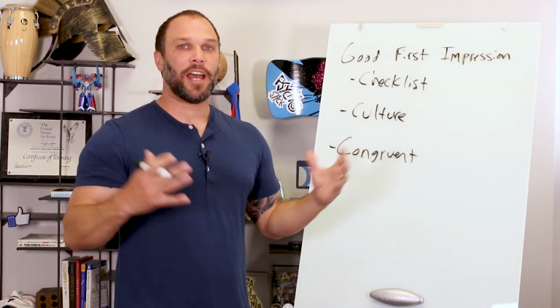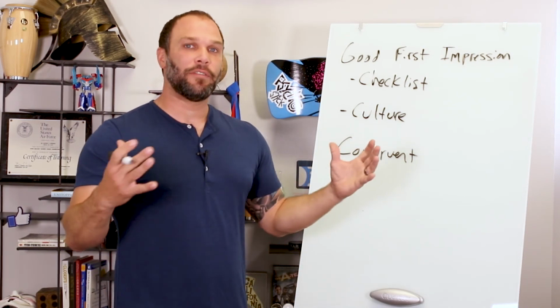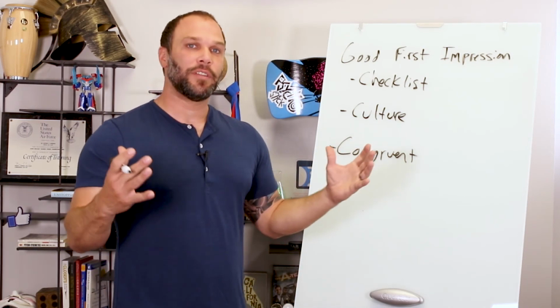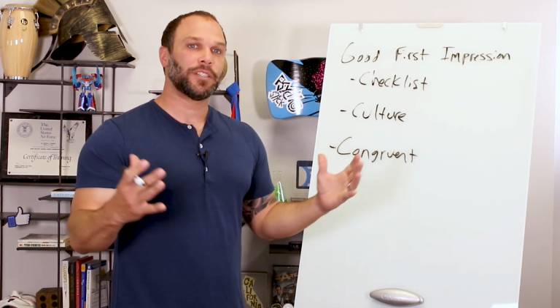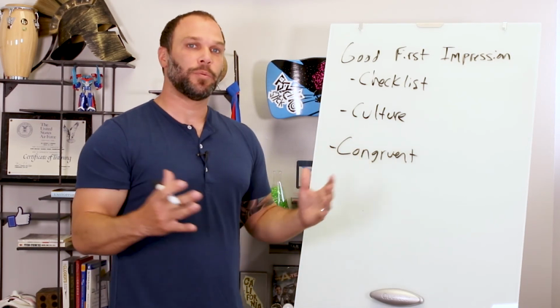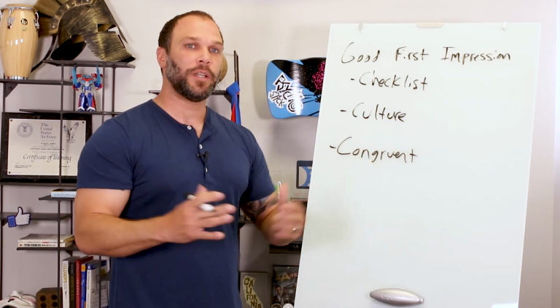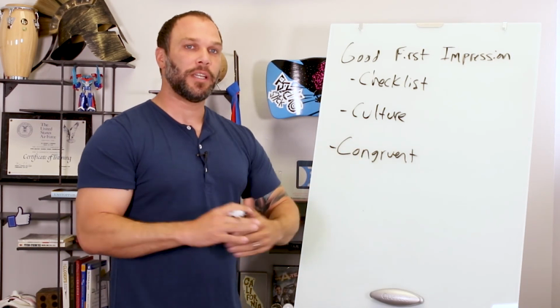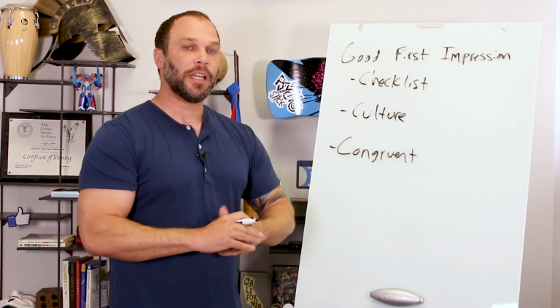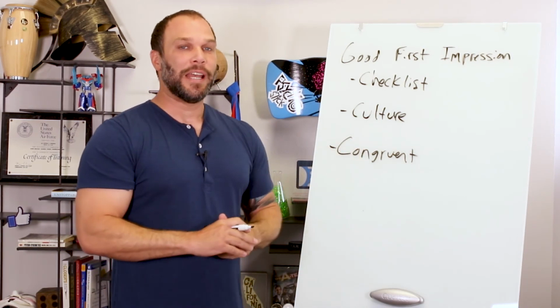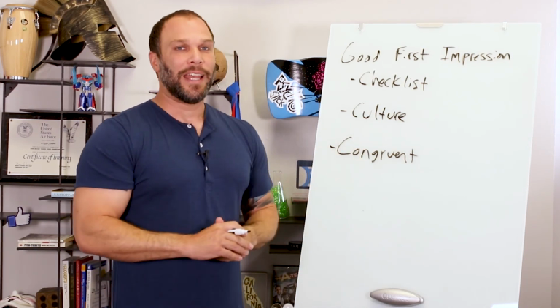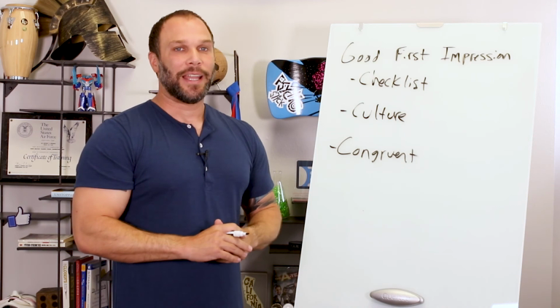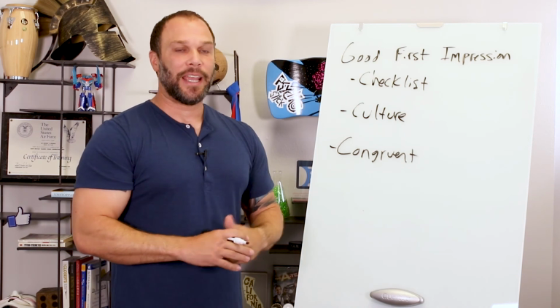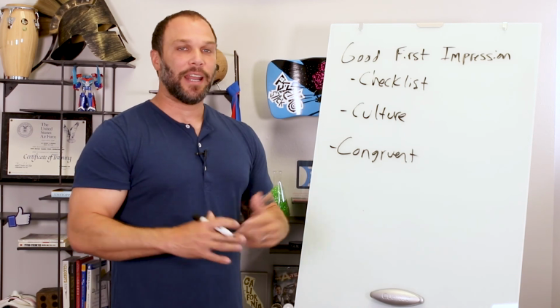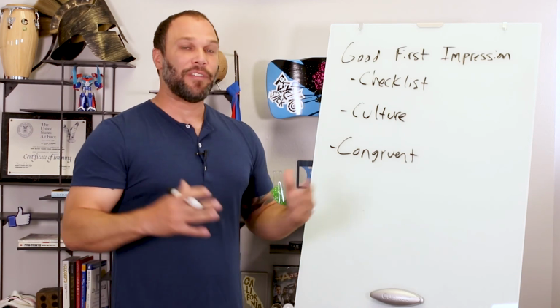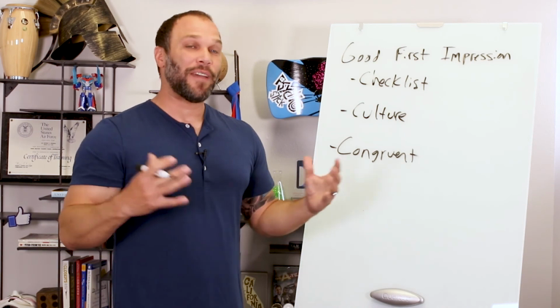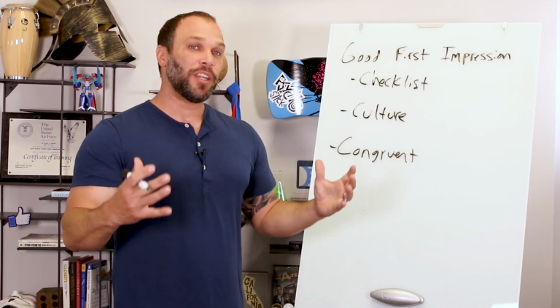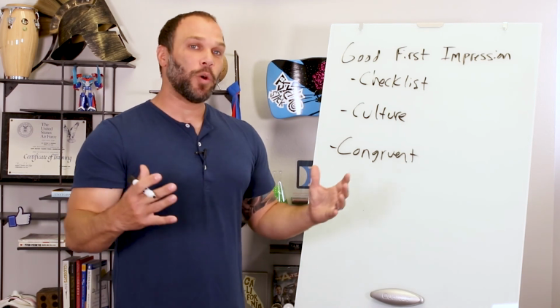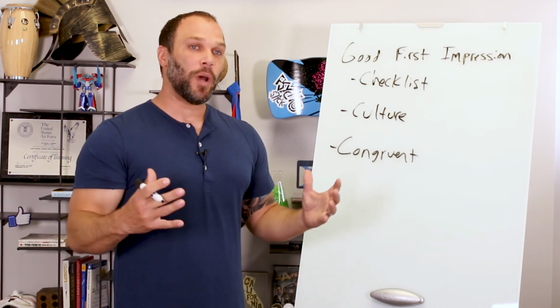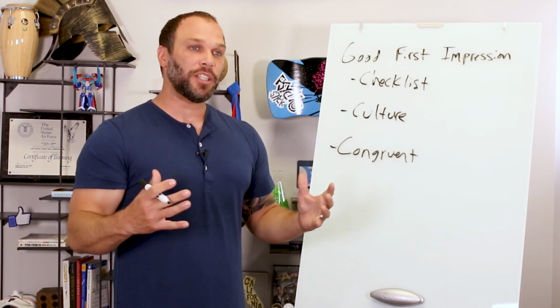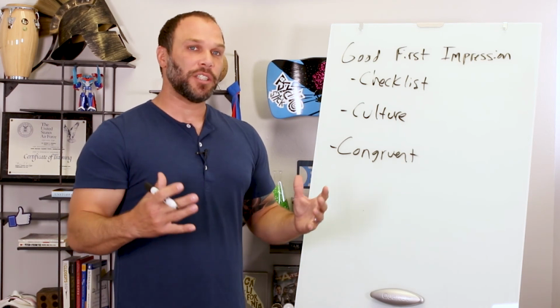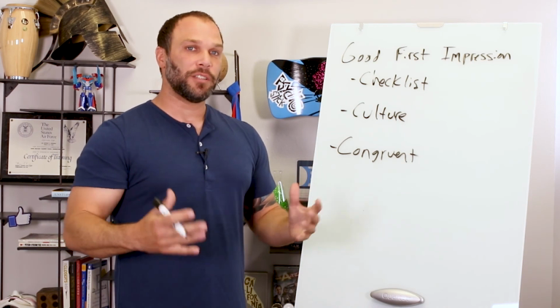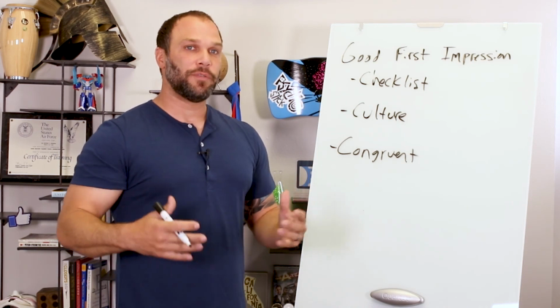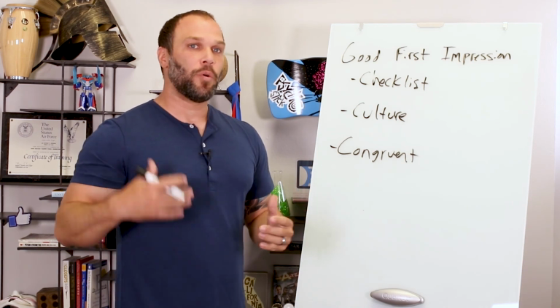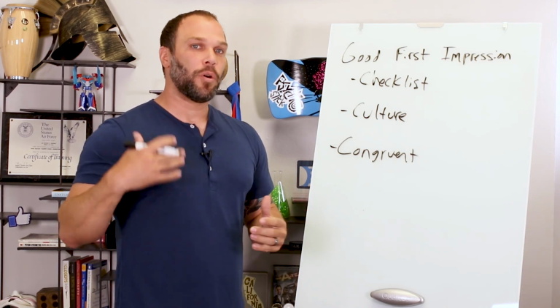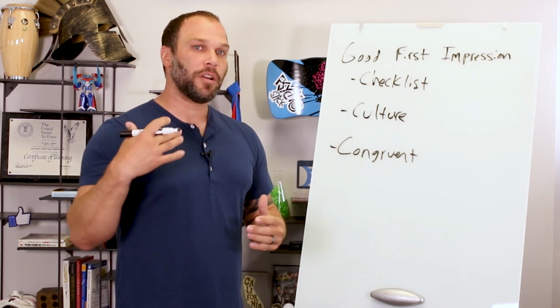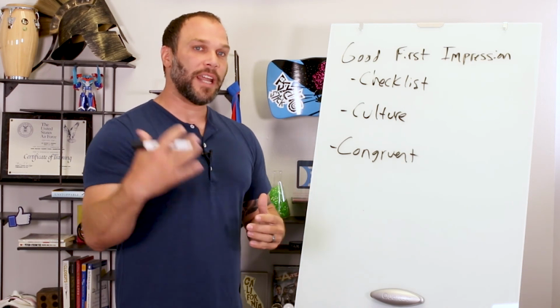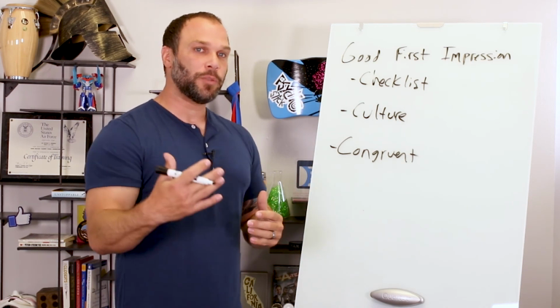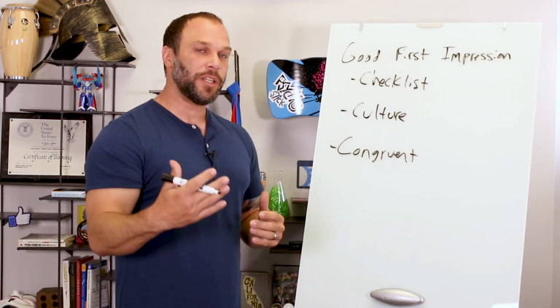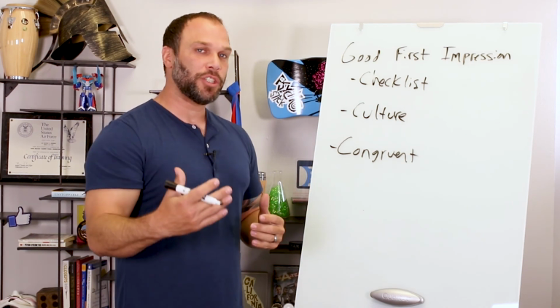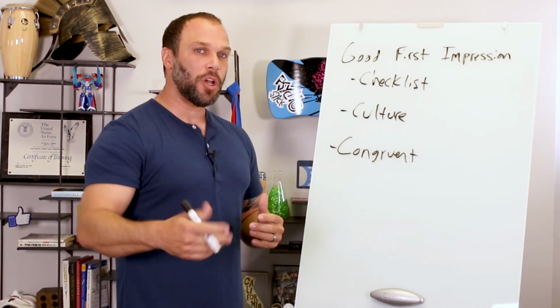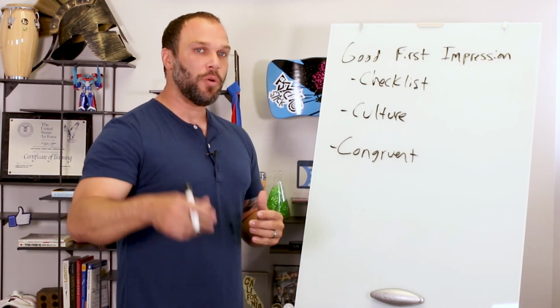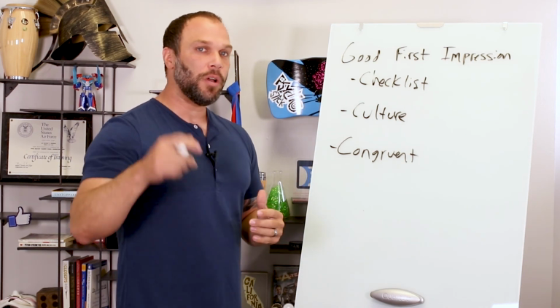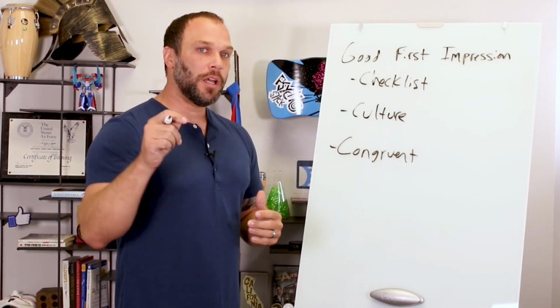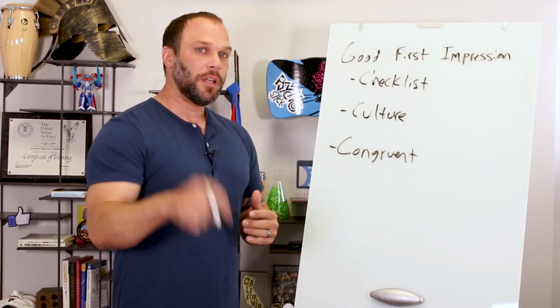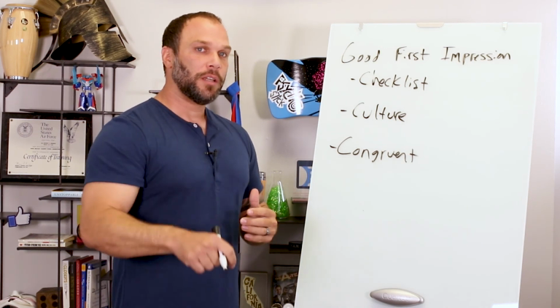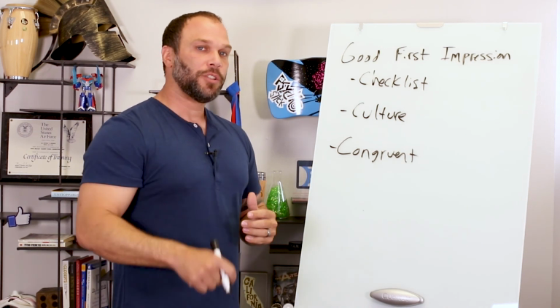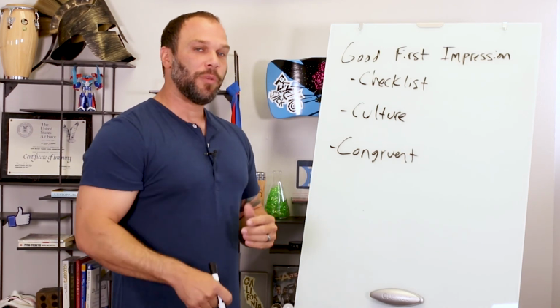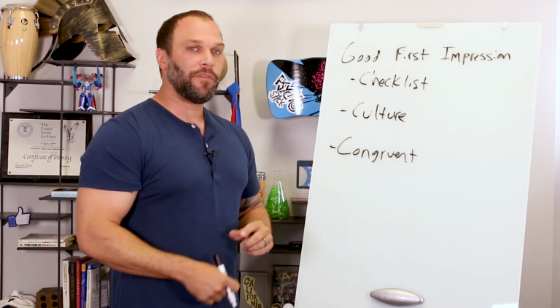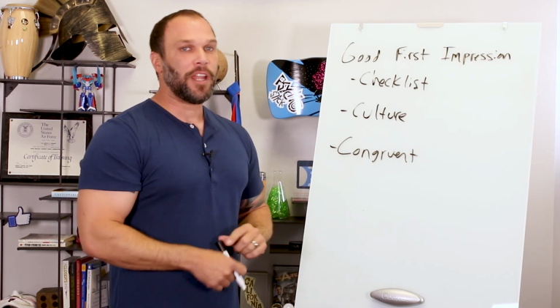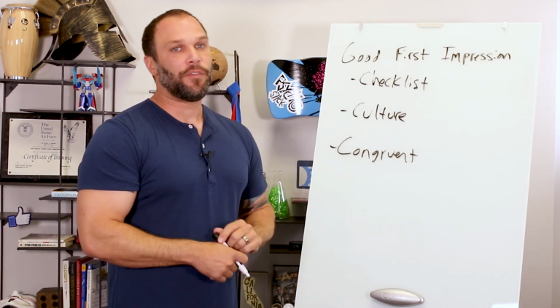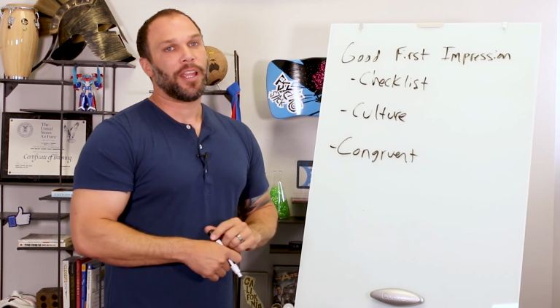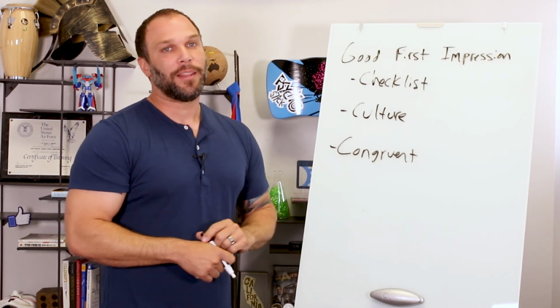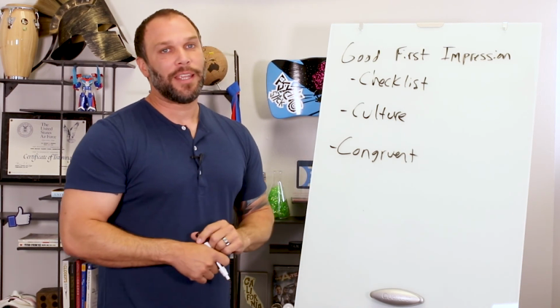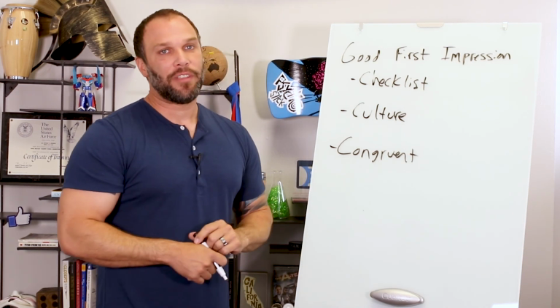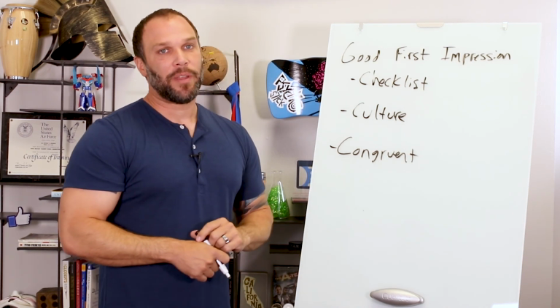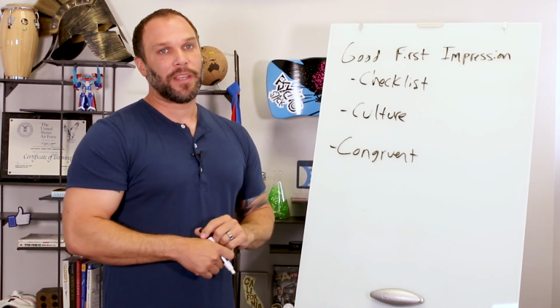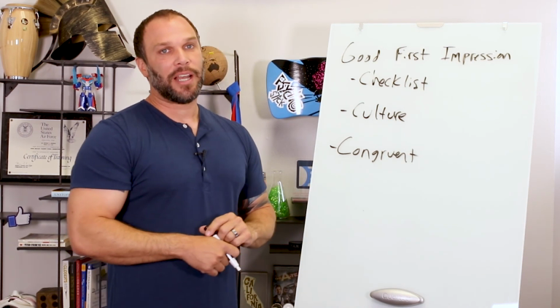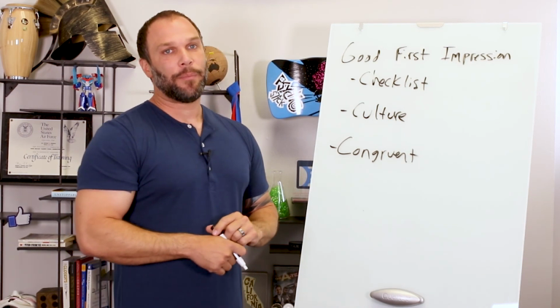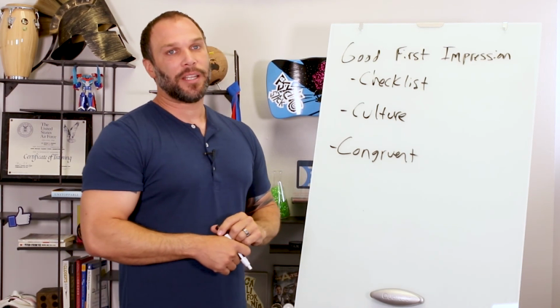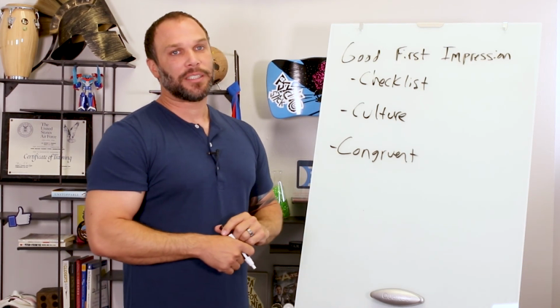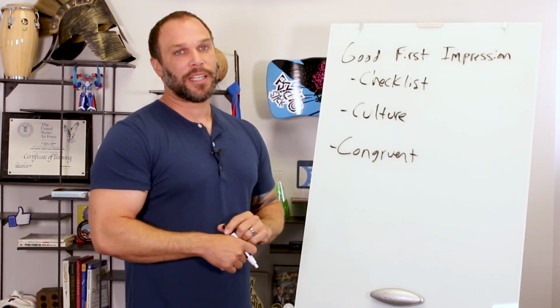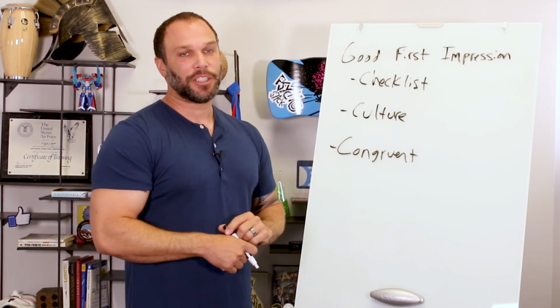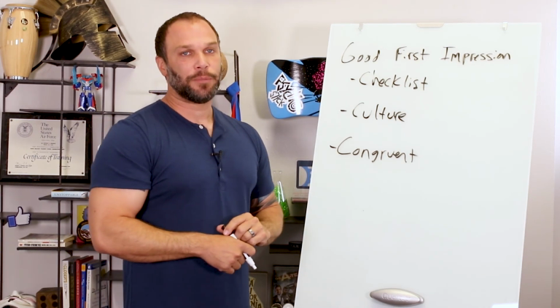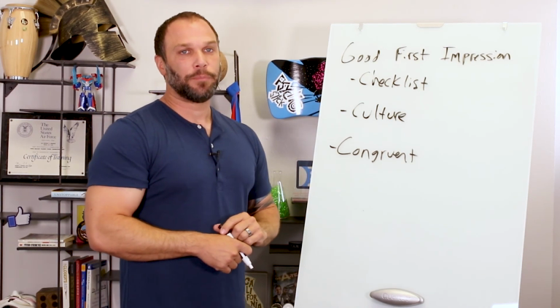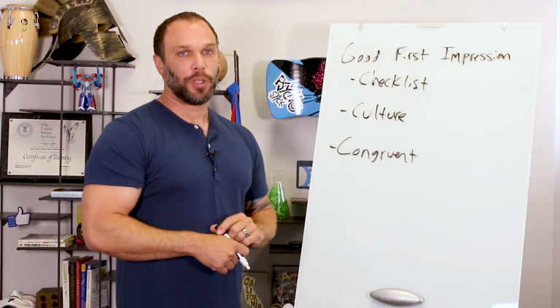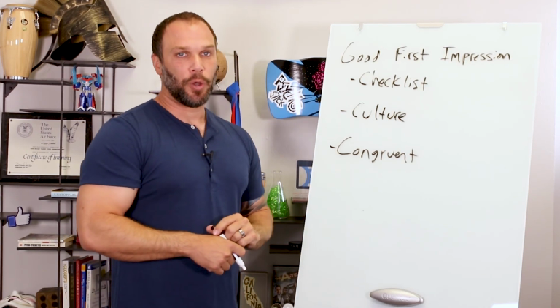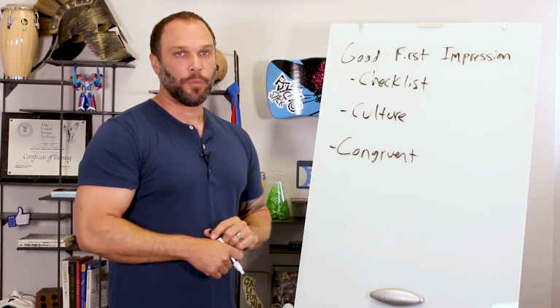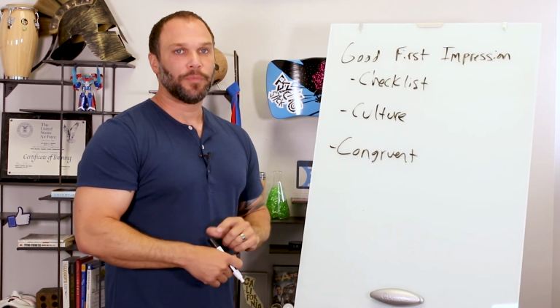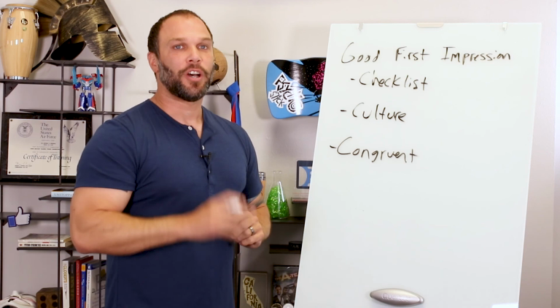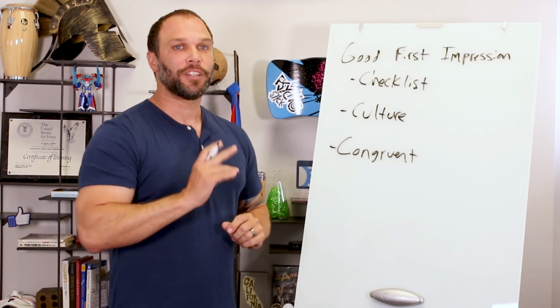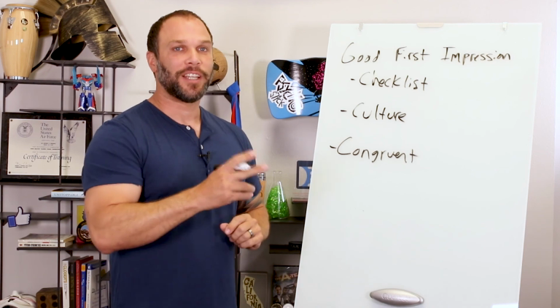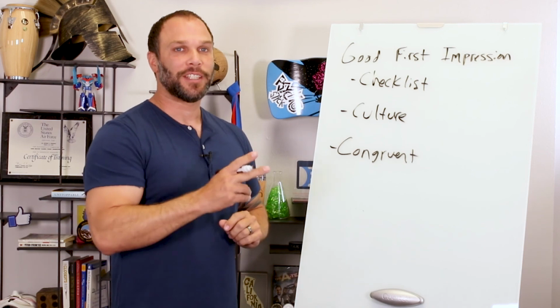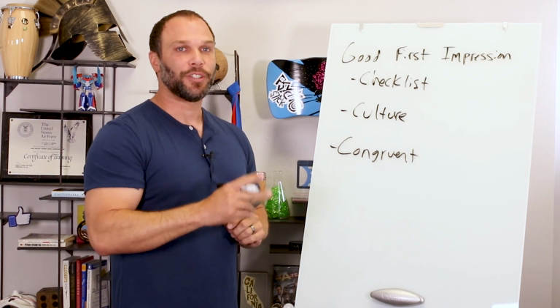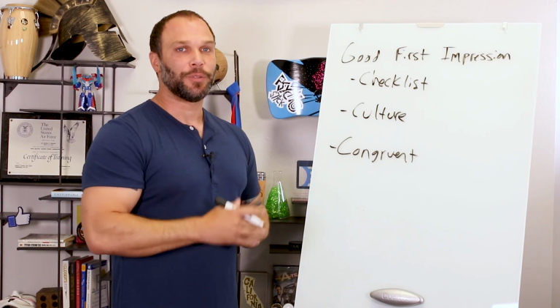That is pretty much it — that's all I have for this week. Again, if you have any questions for next week's show, do me a favor and leave them in the comment section below. Talk to you guys soon.